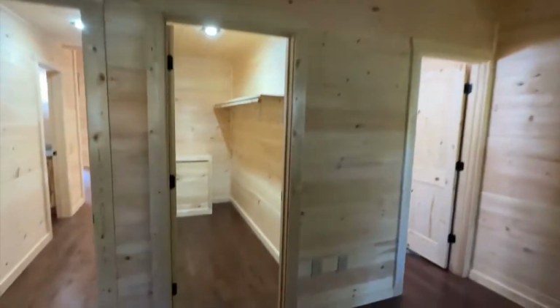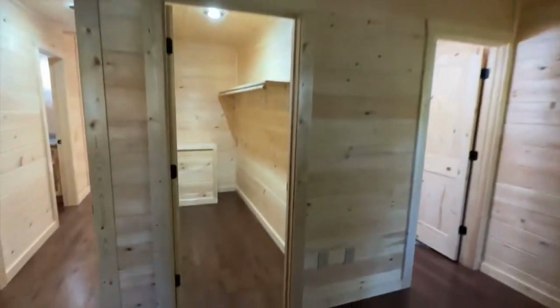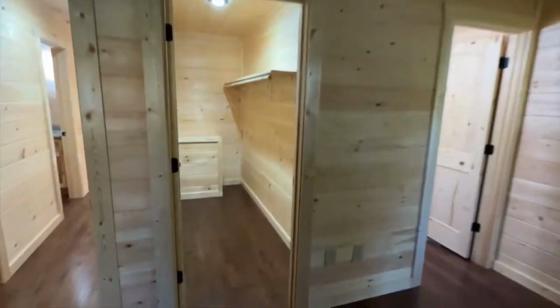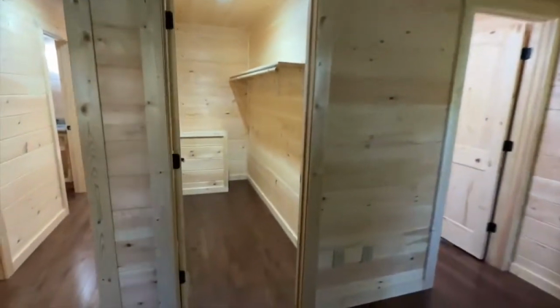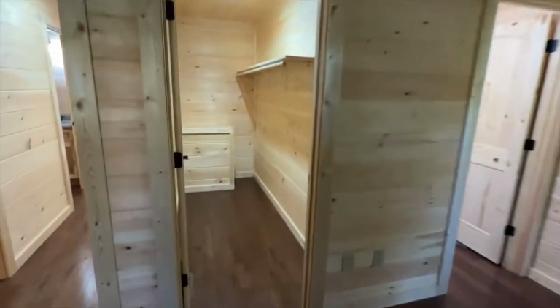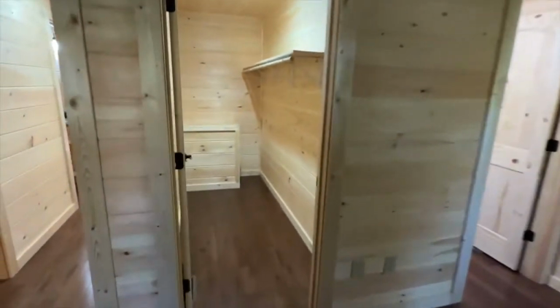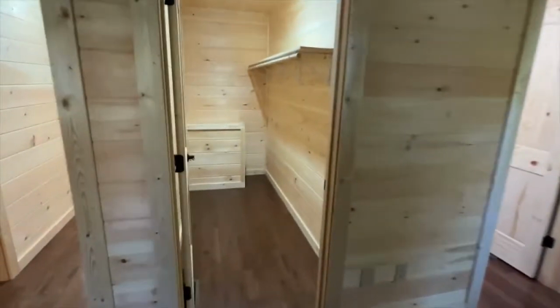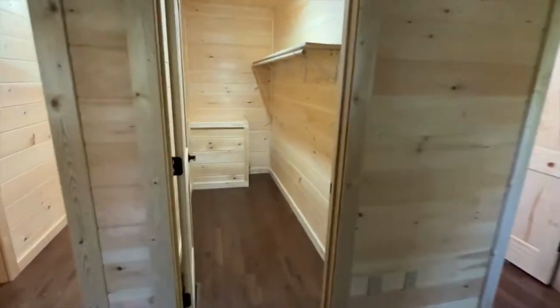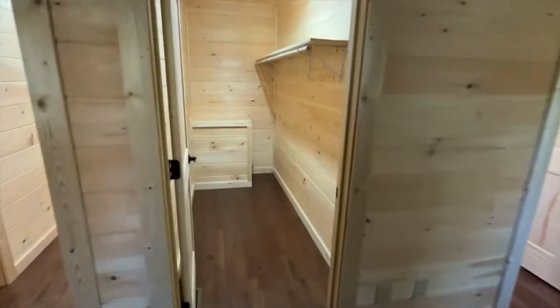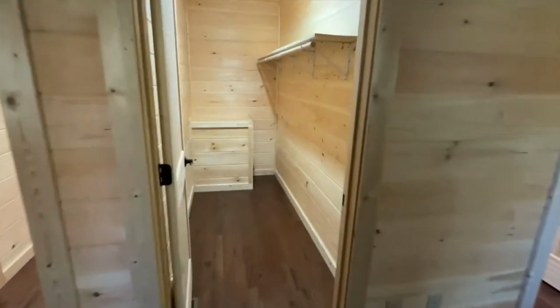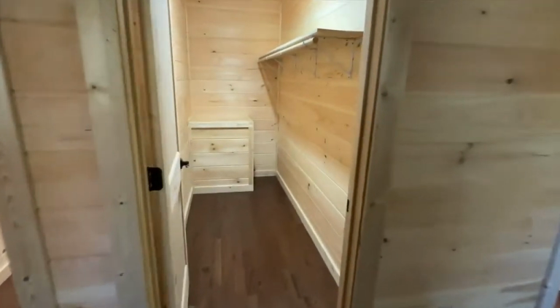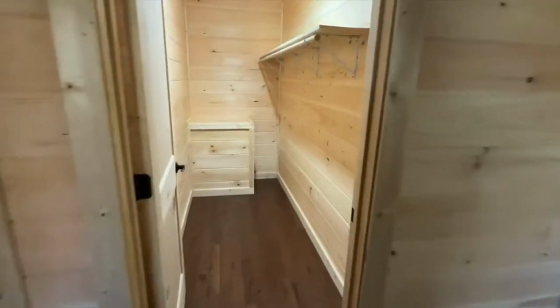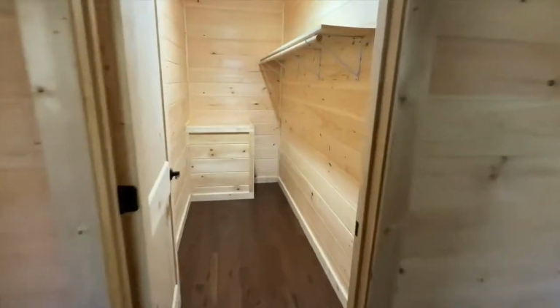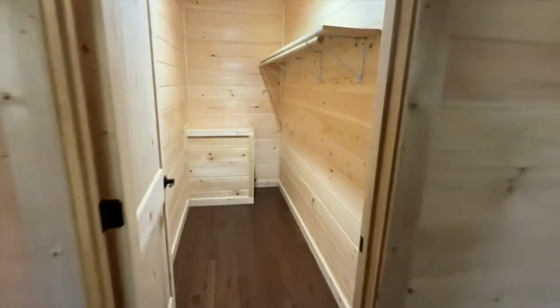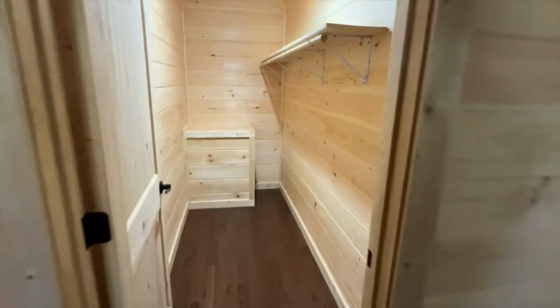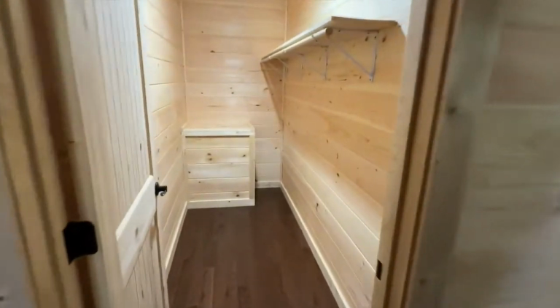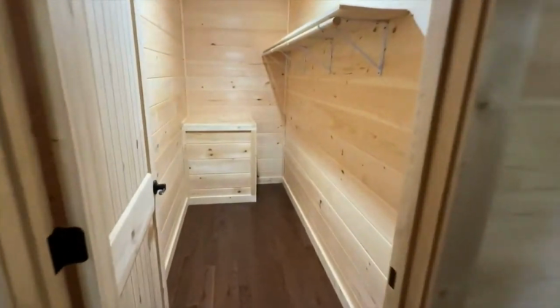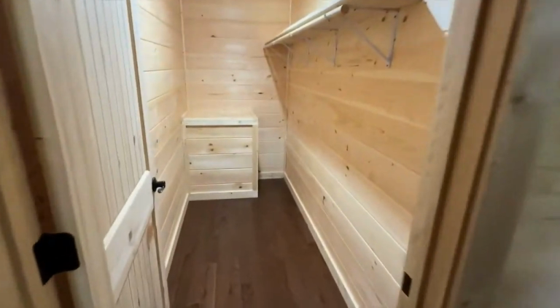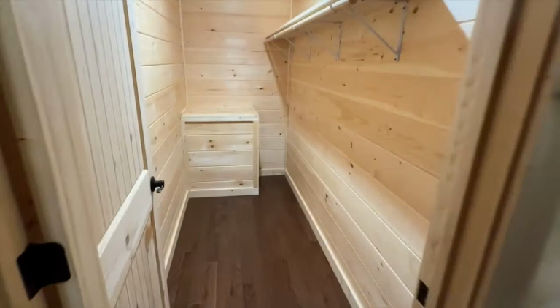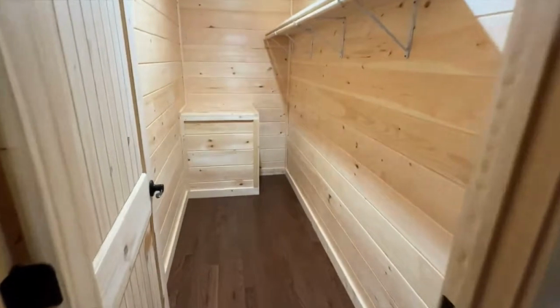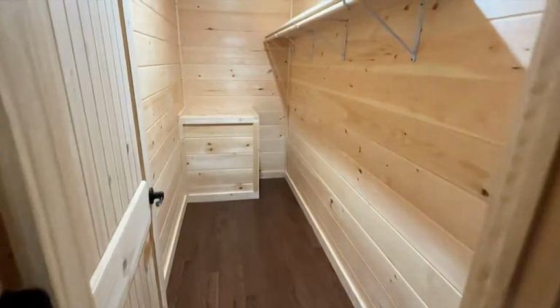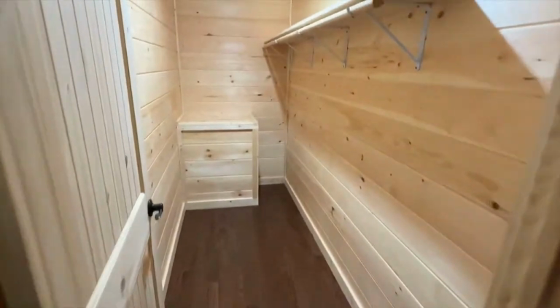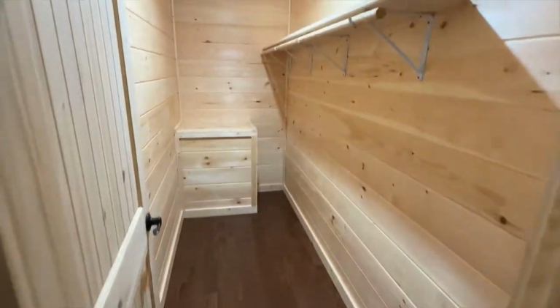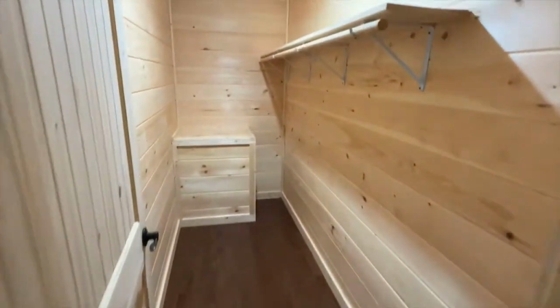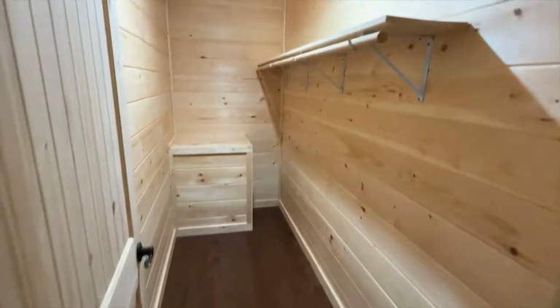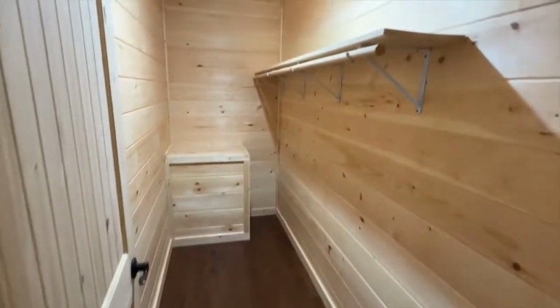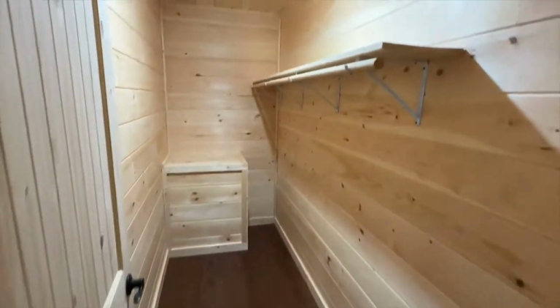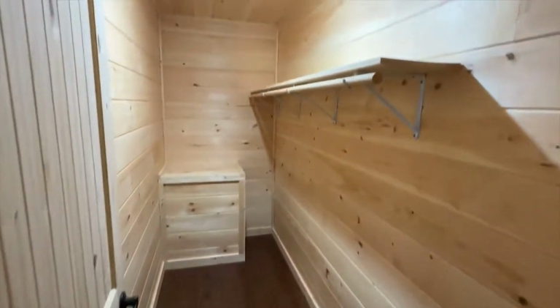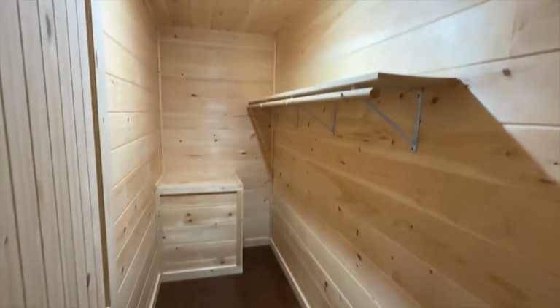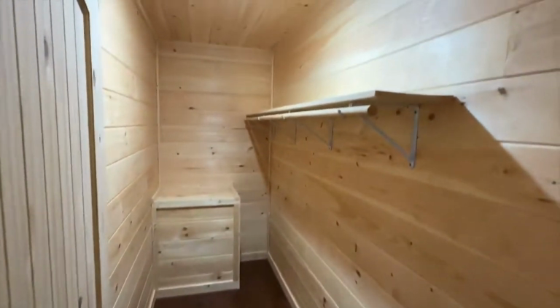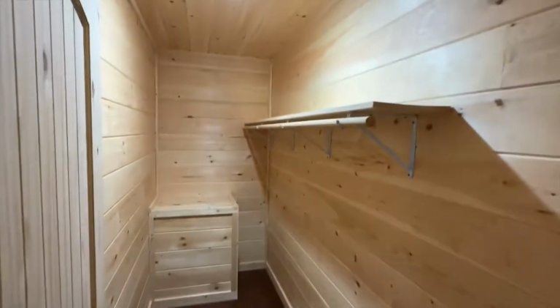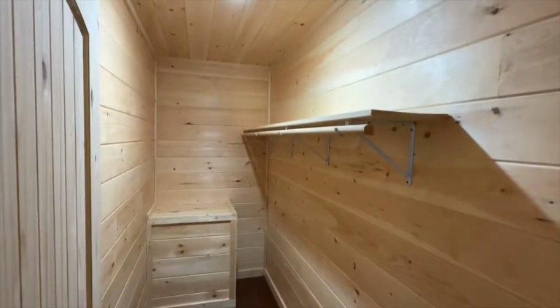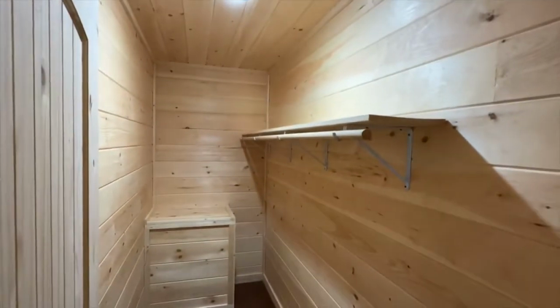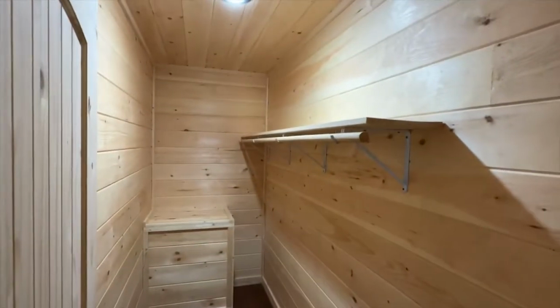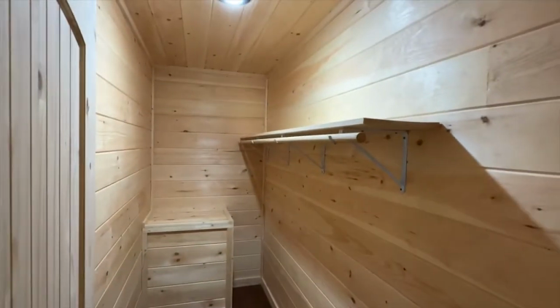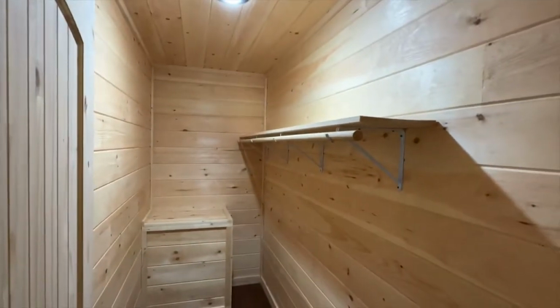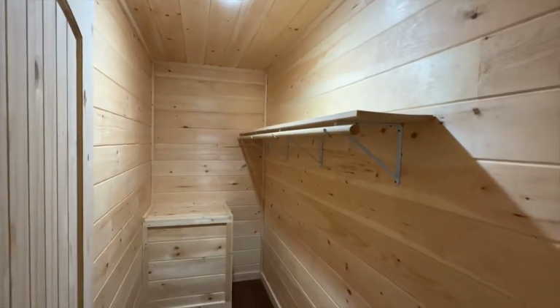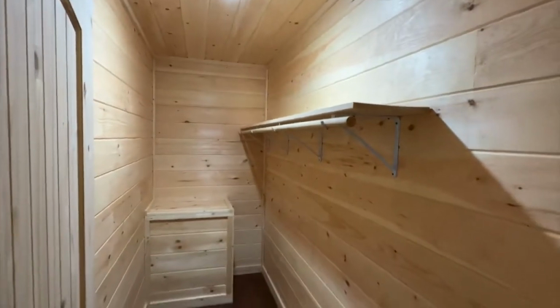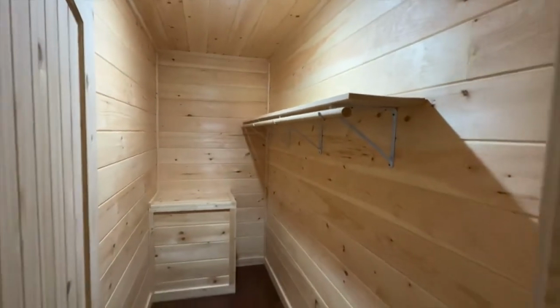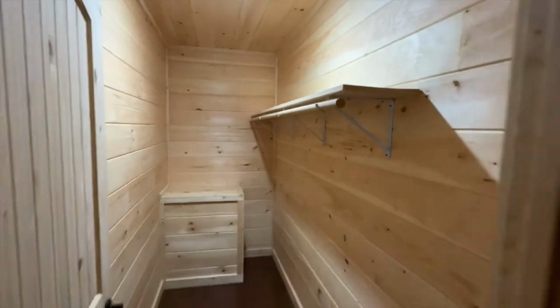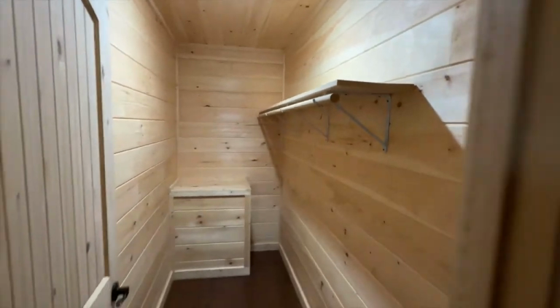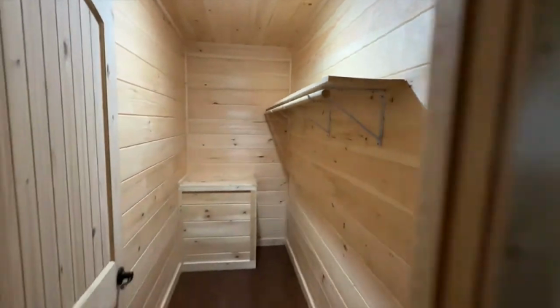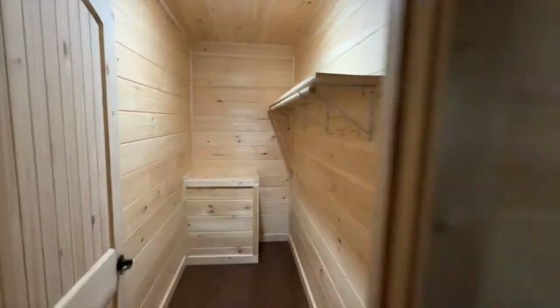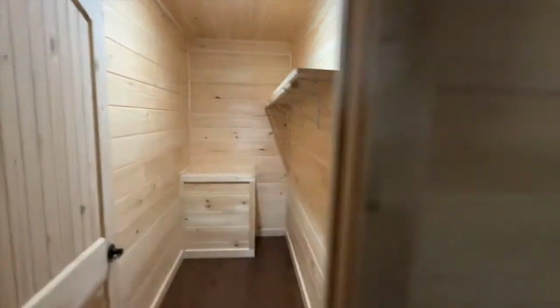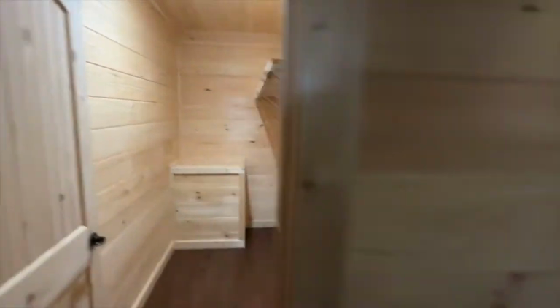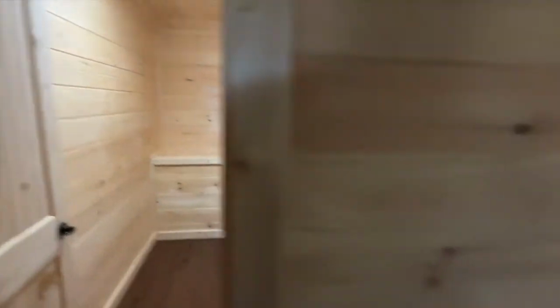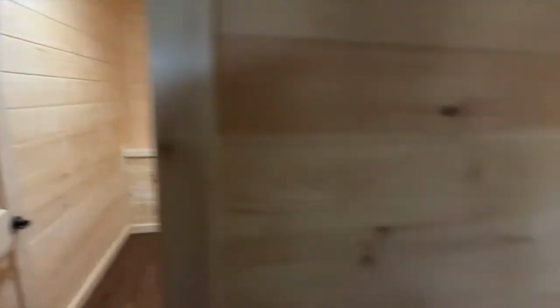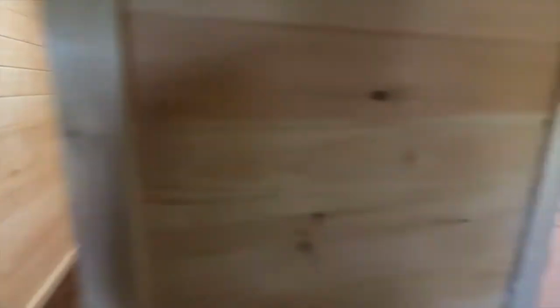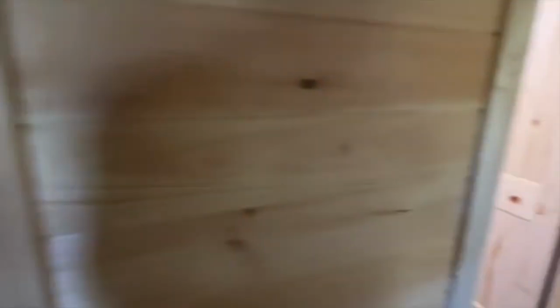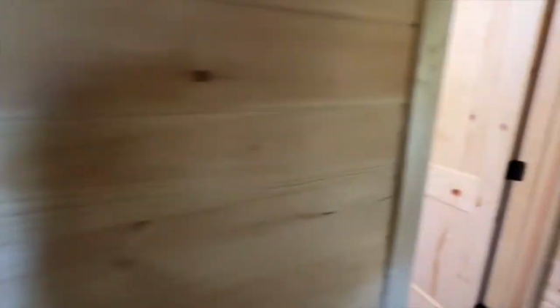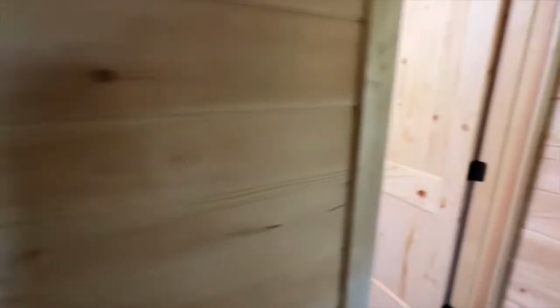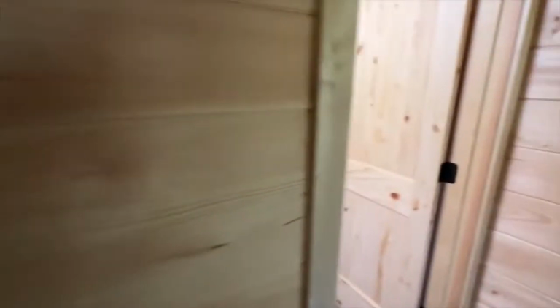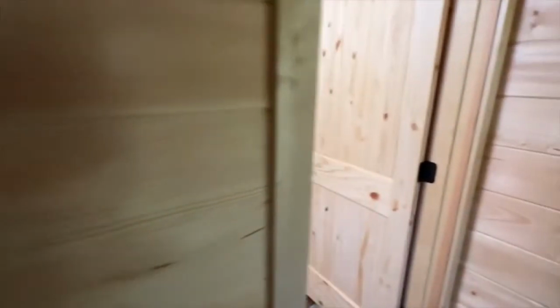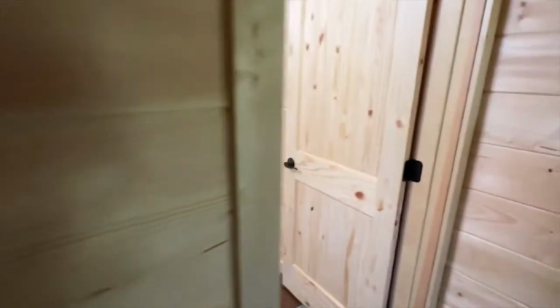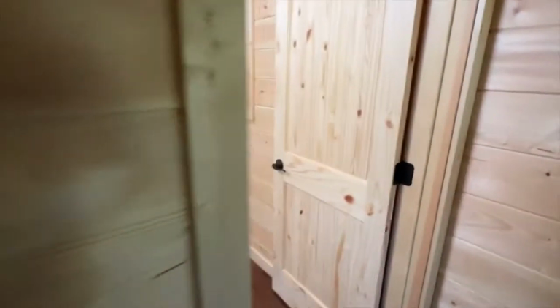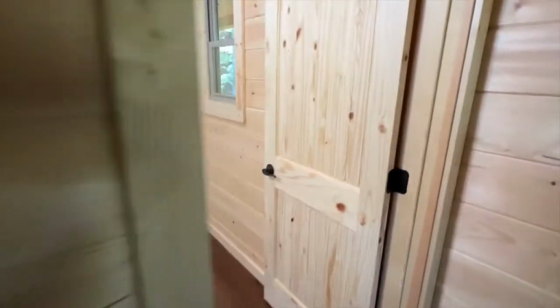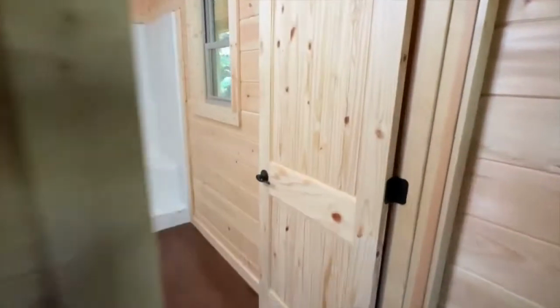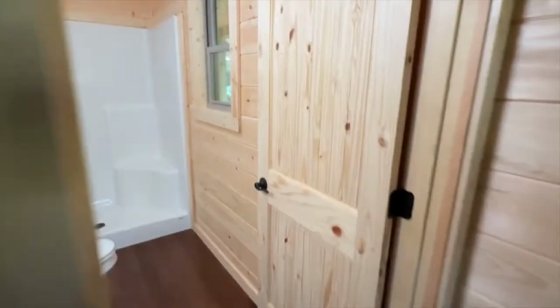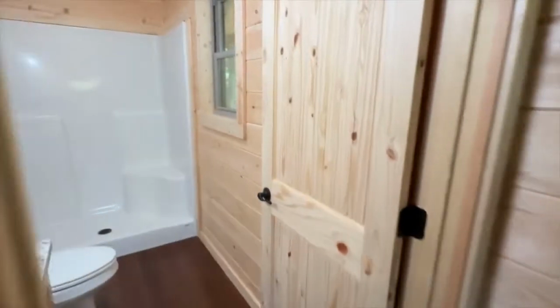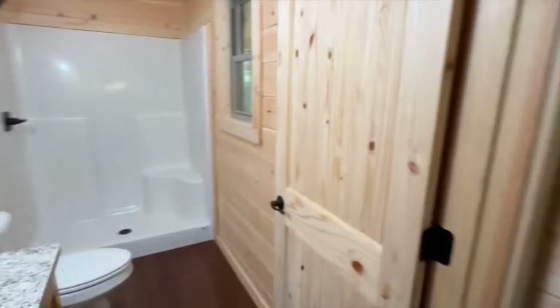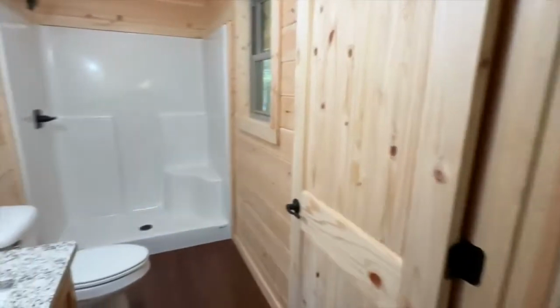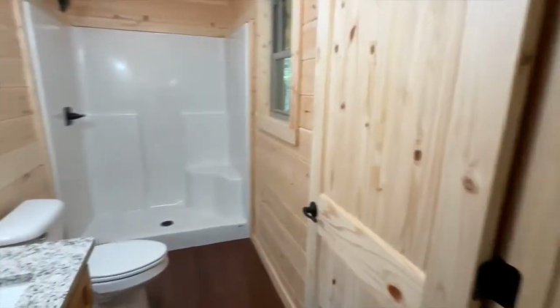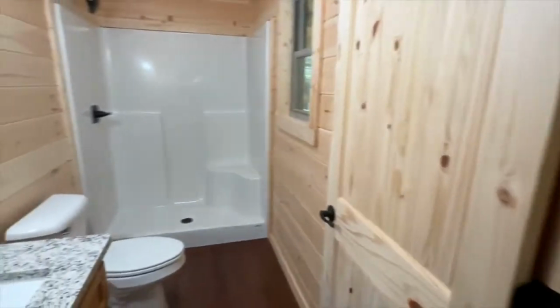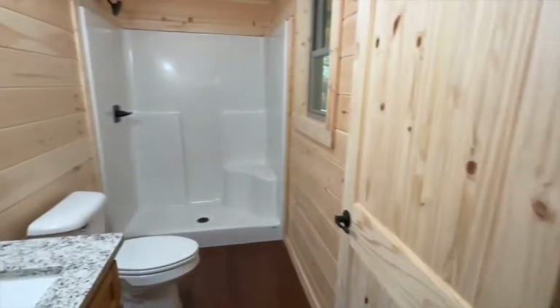Large walk-in closet. And this is your master bath.